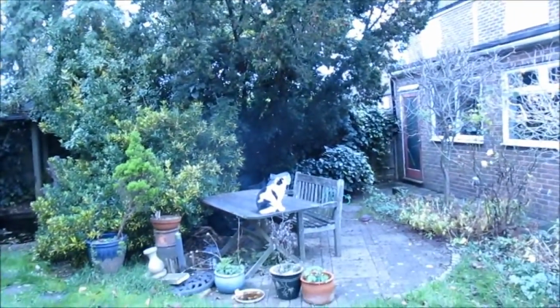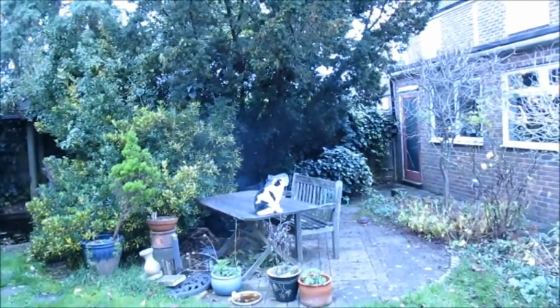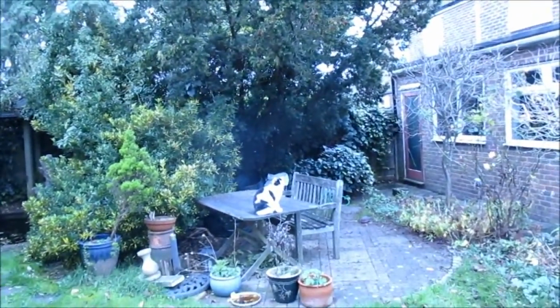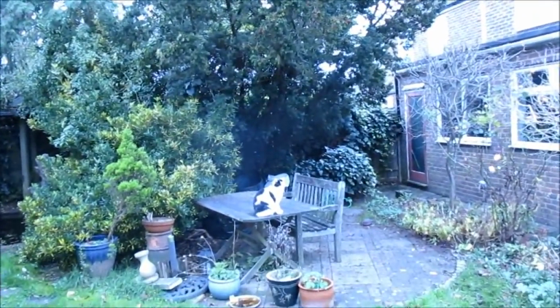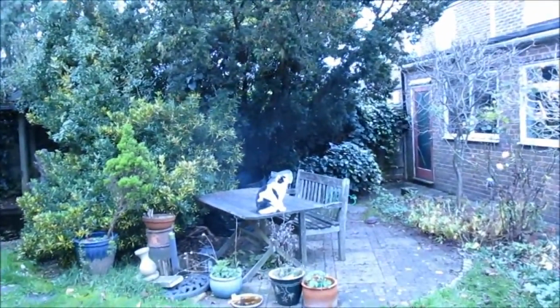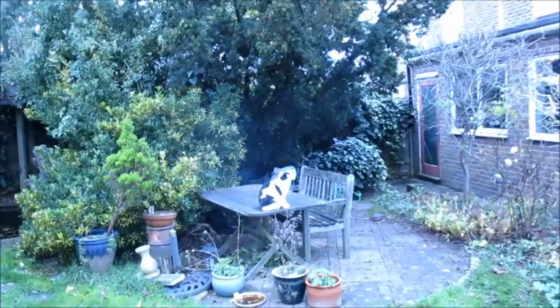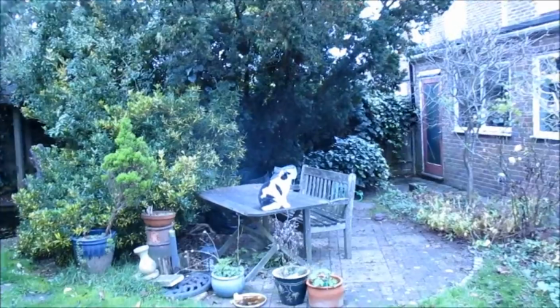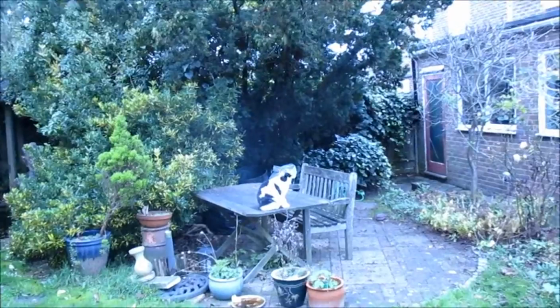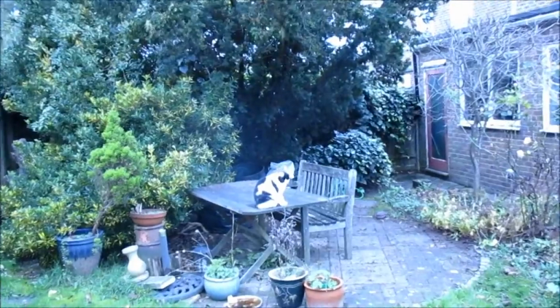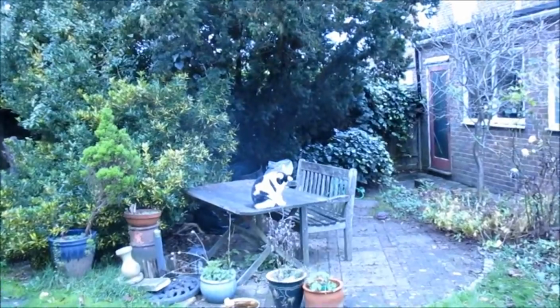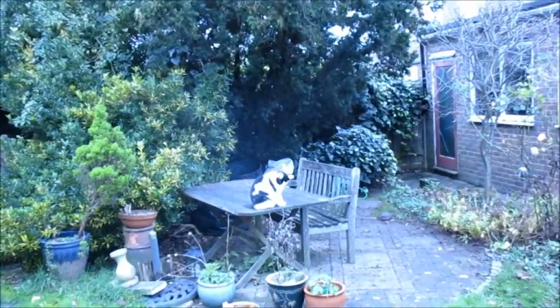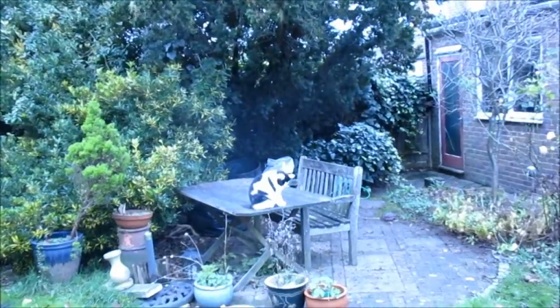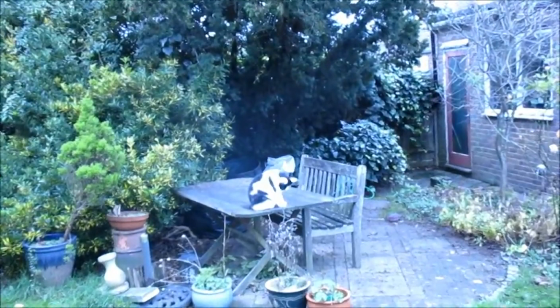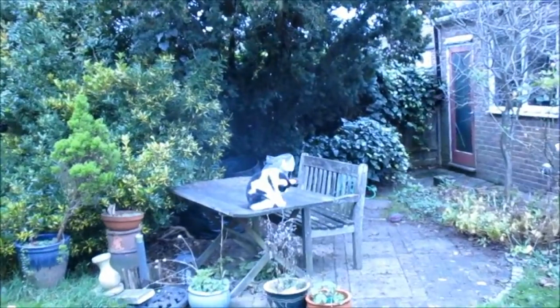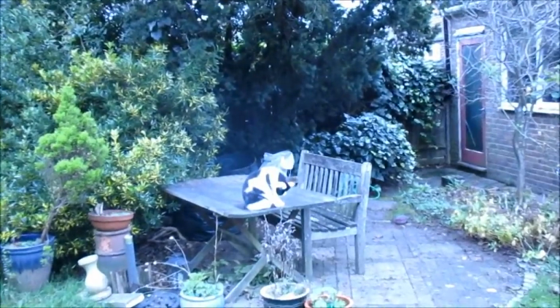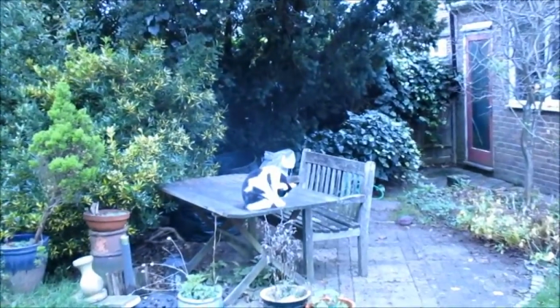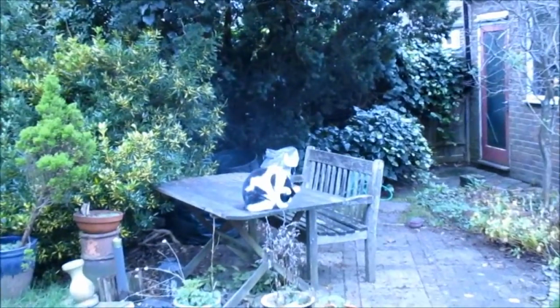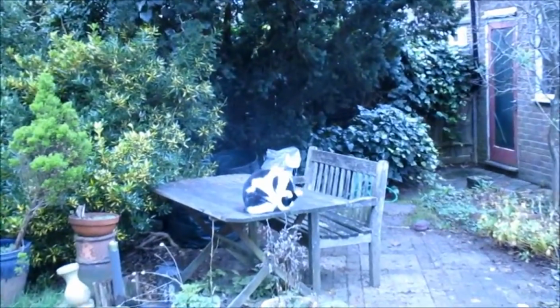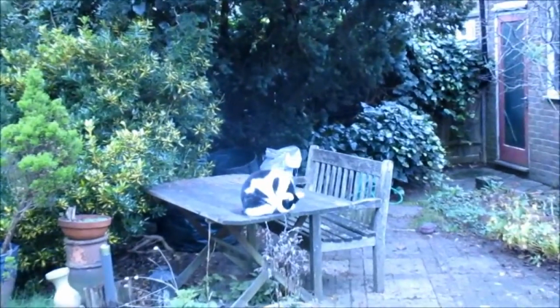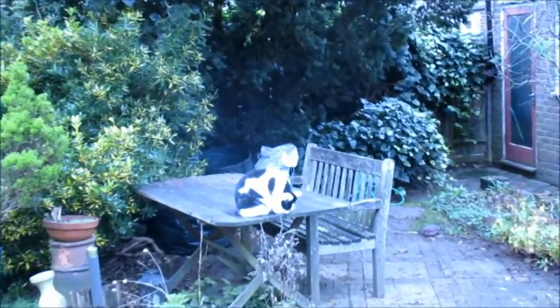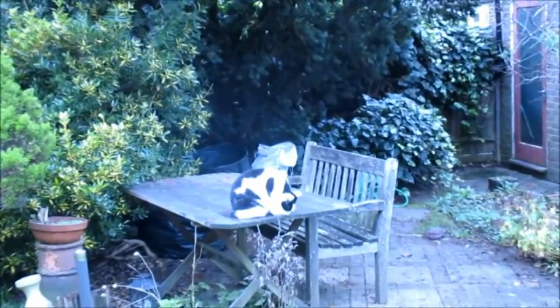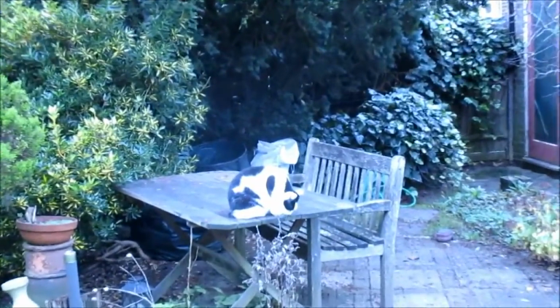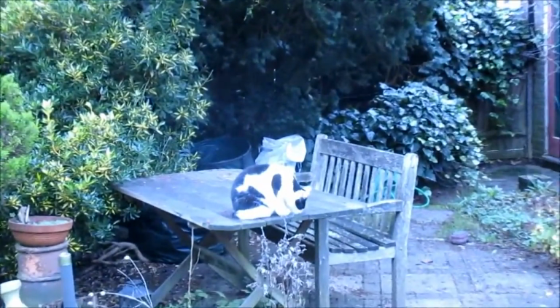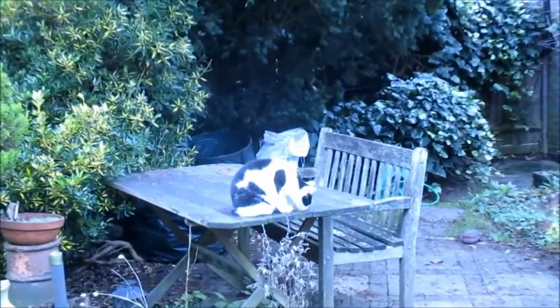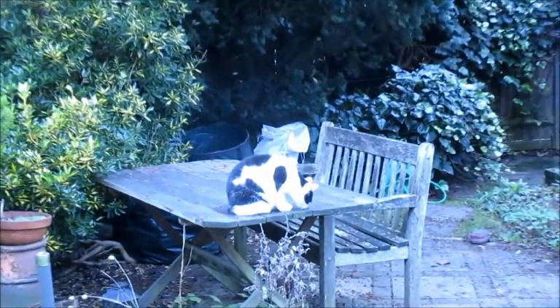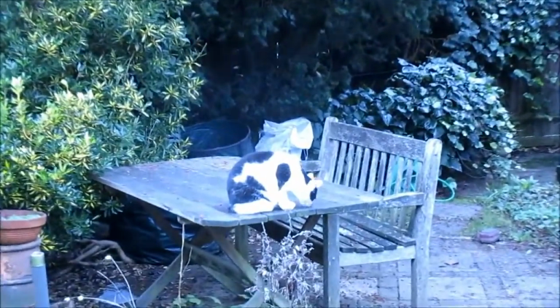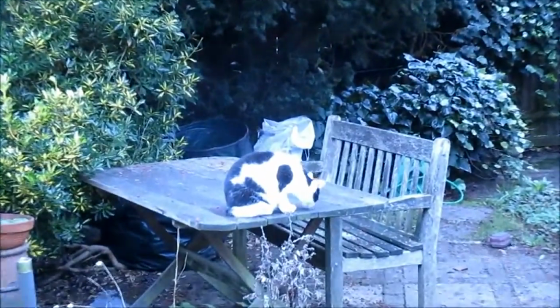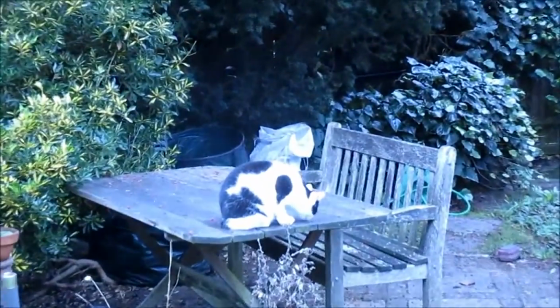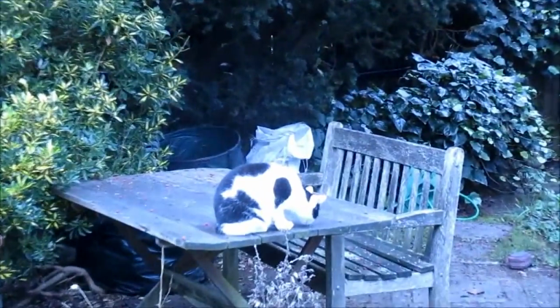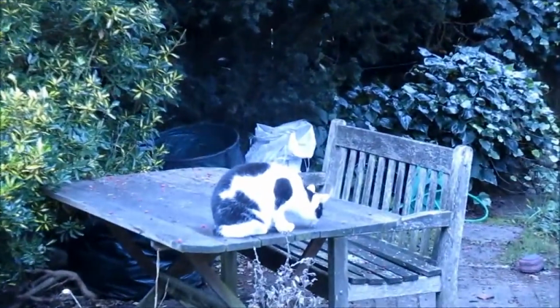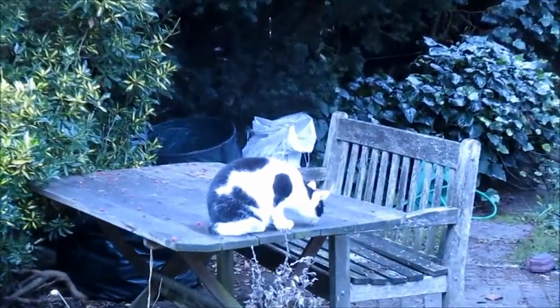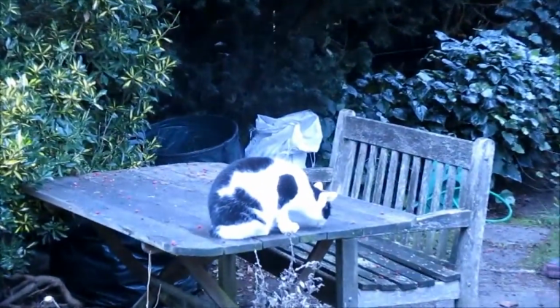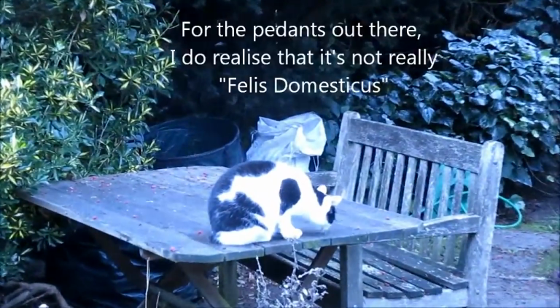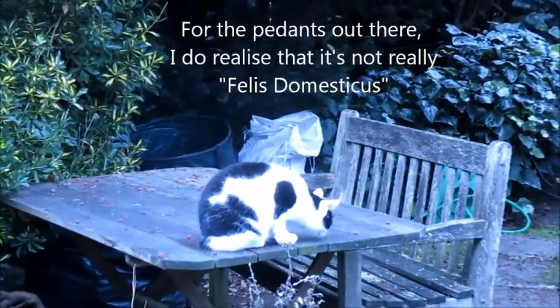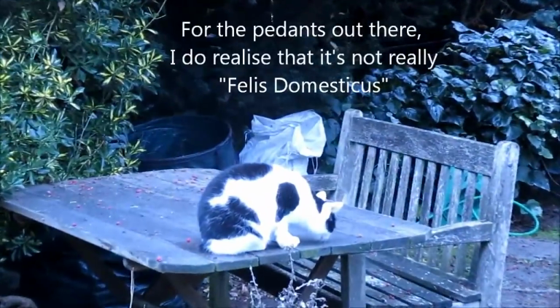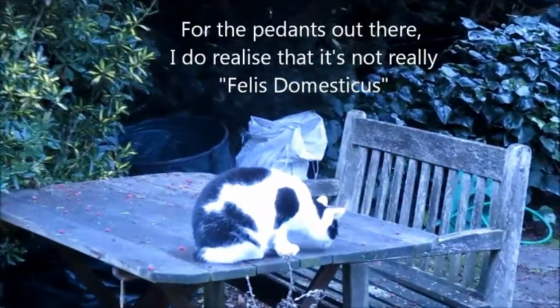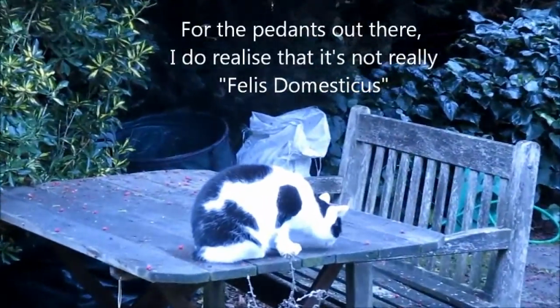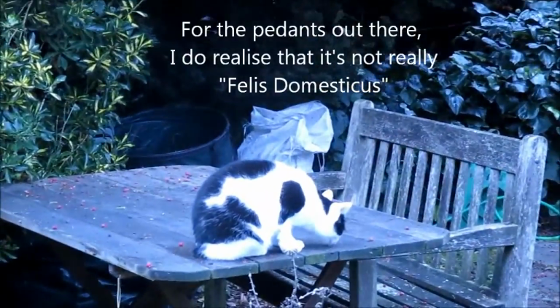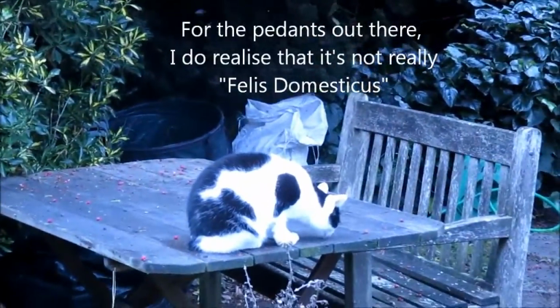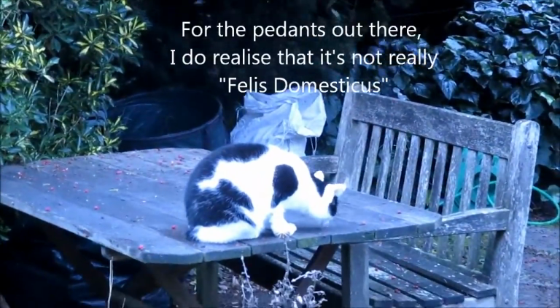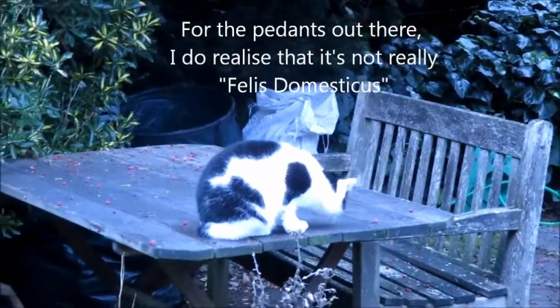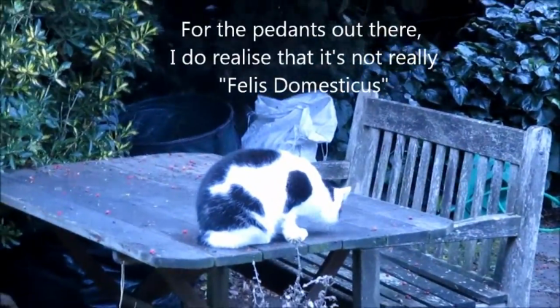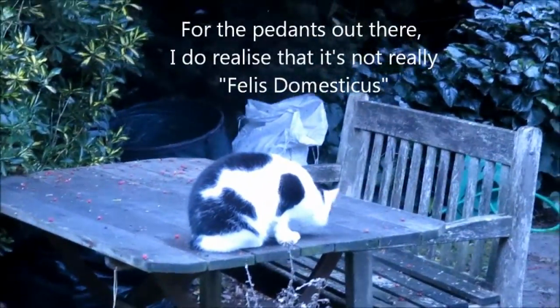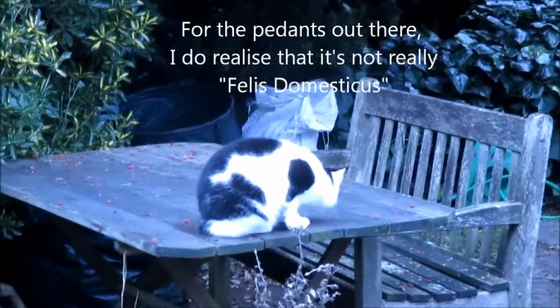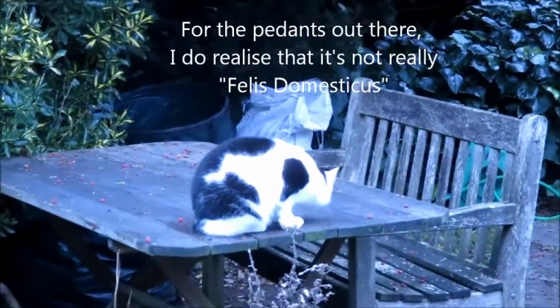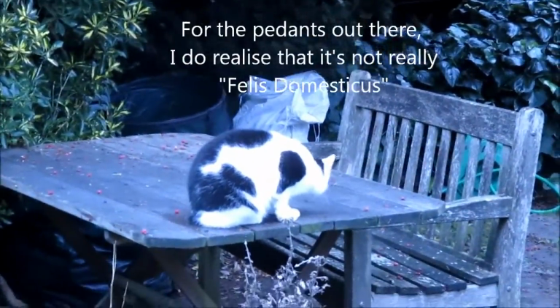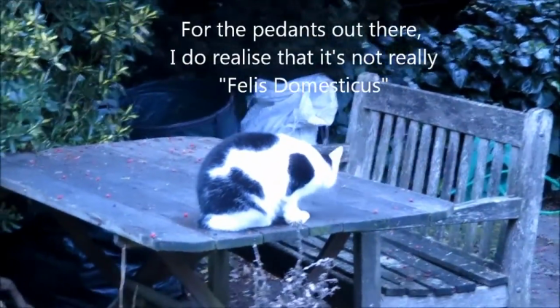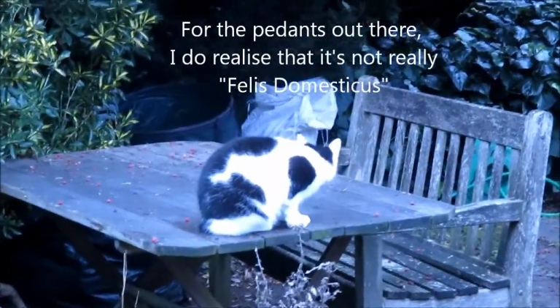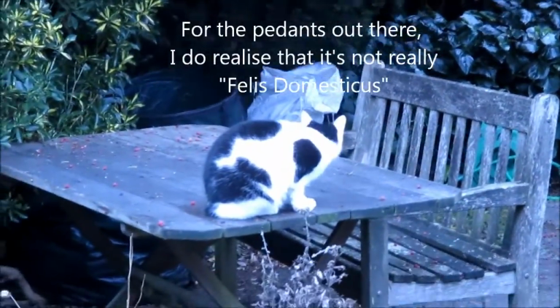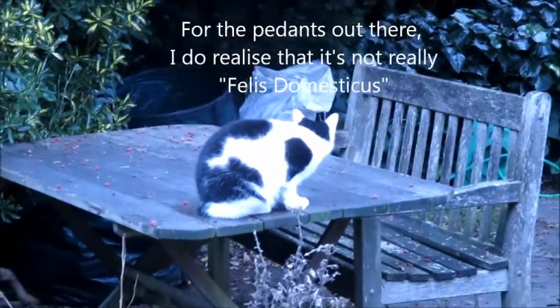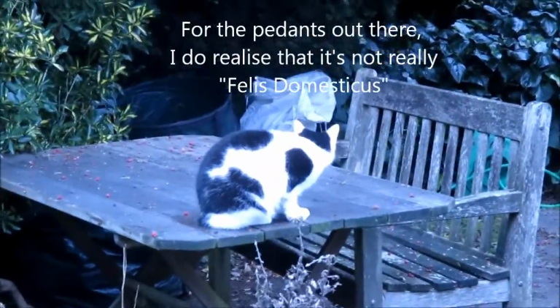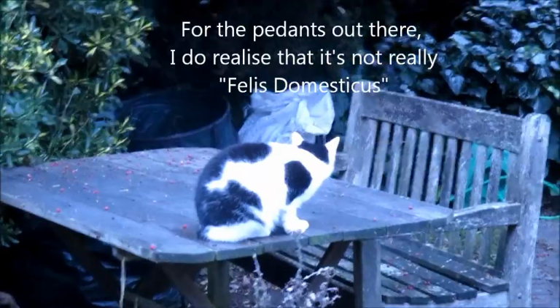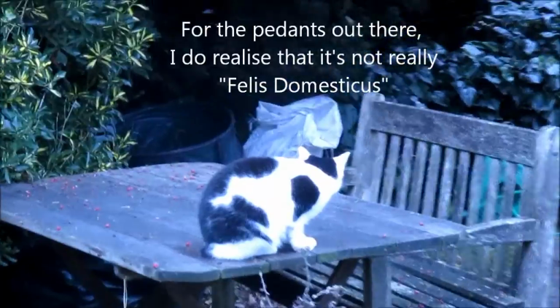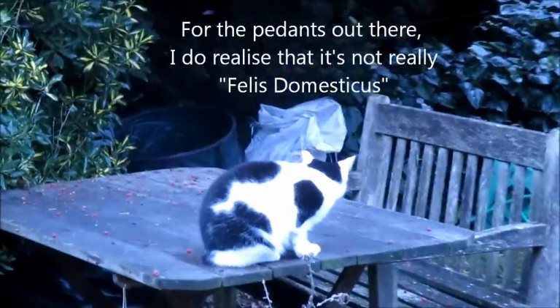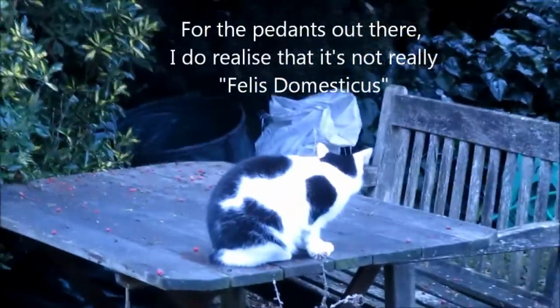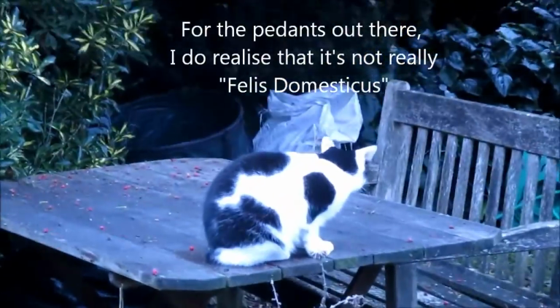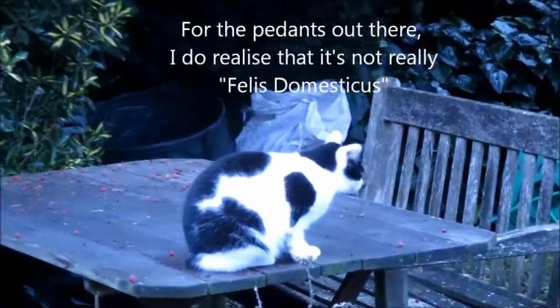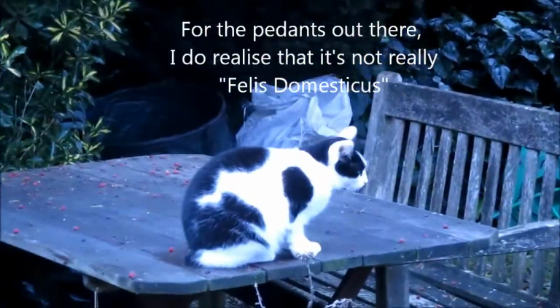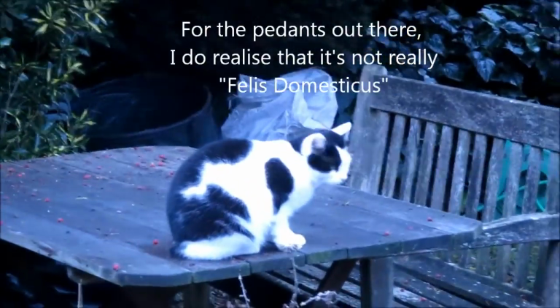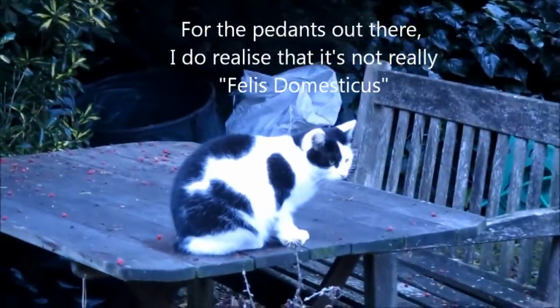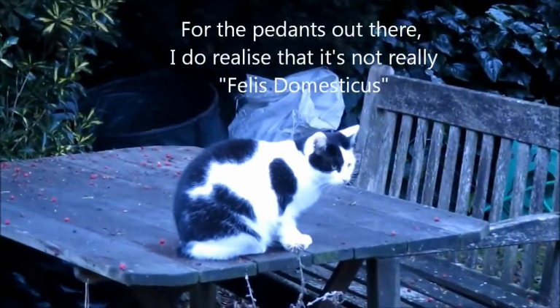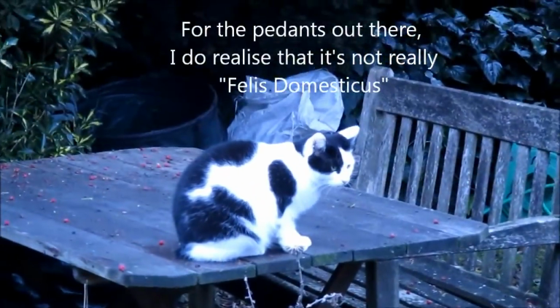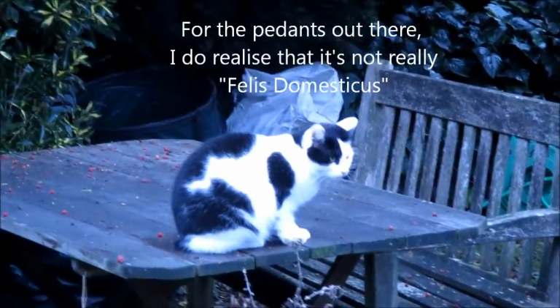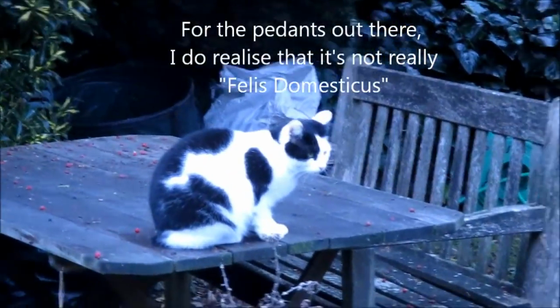And of course you've also got Felis domesticus — the tailless black and white moo cat.